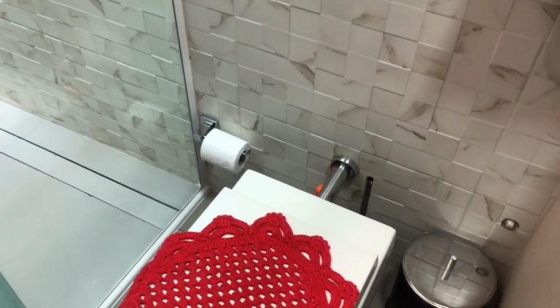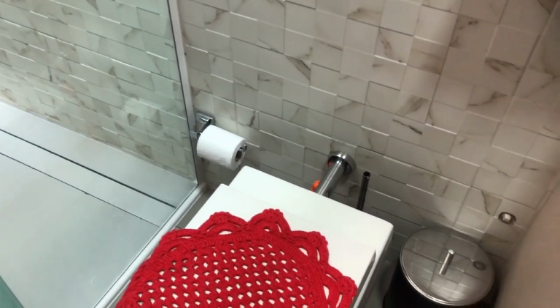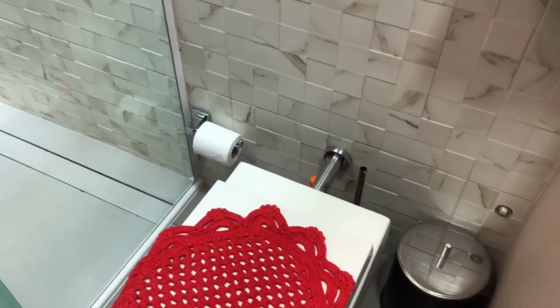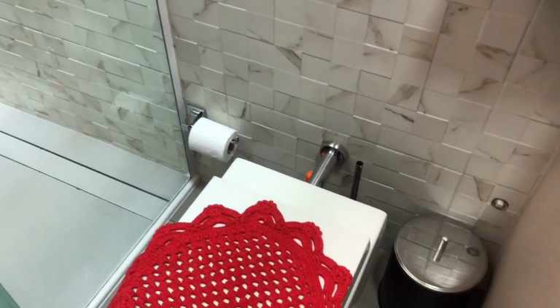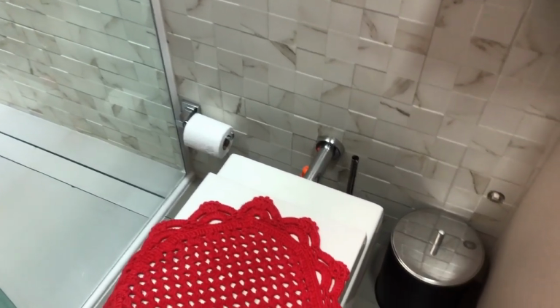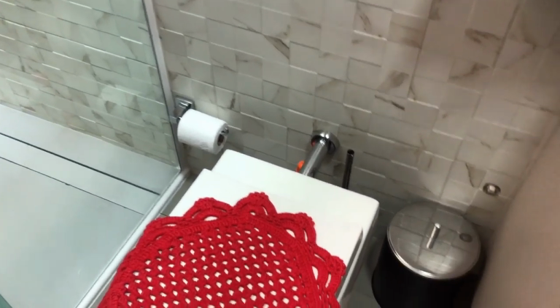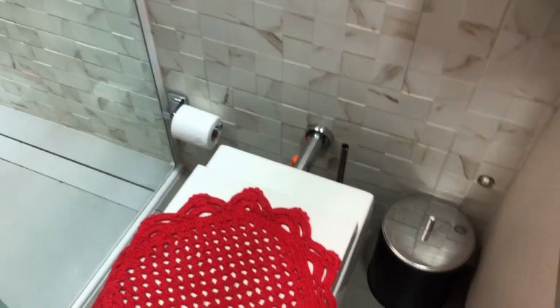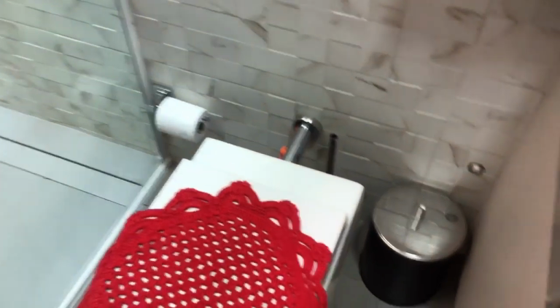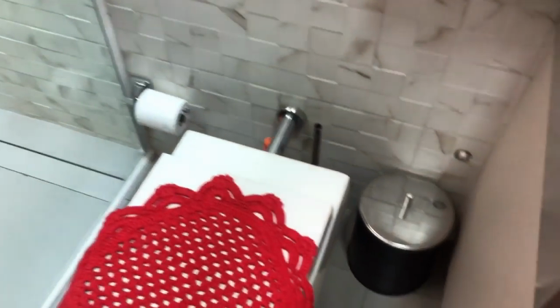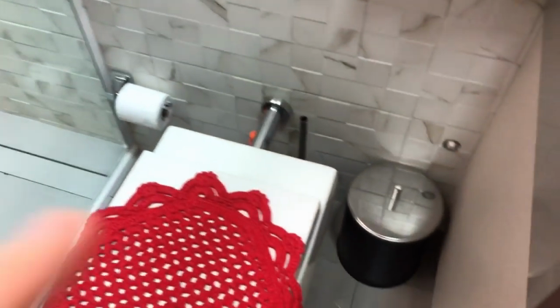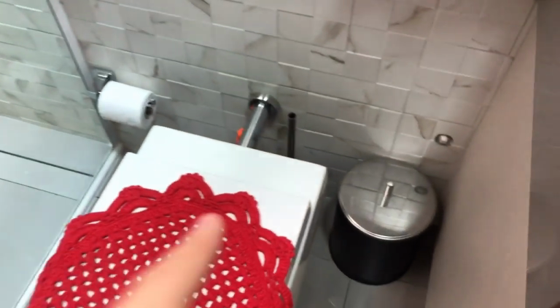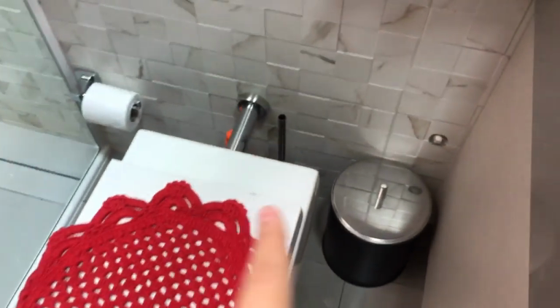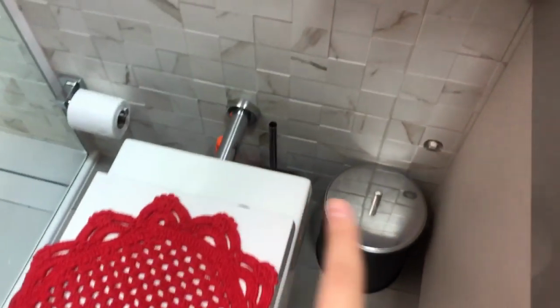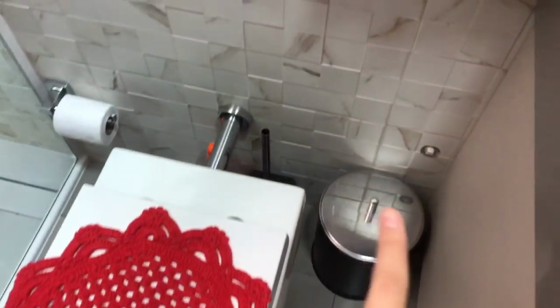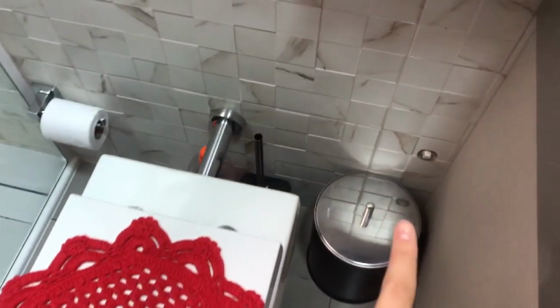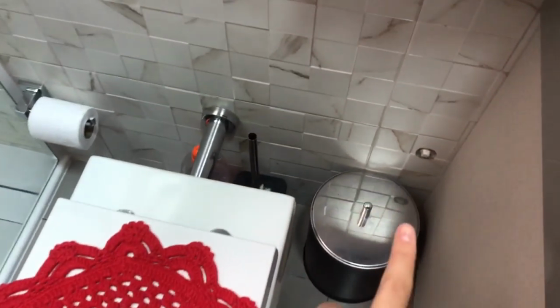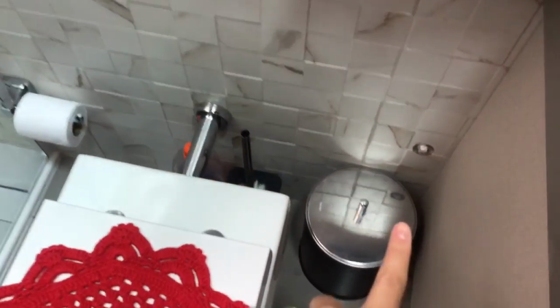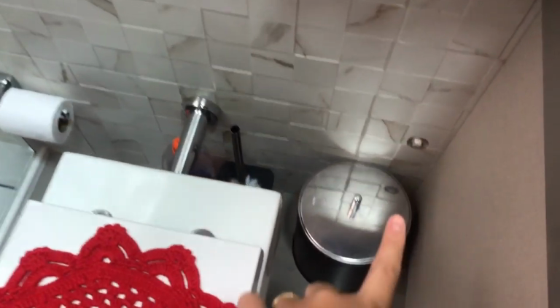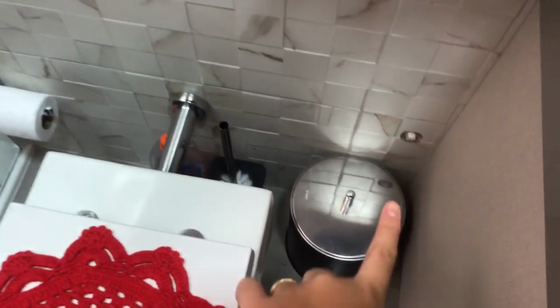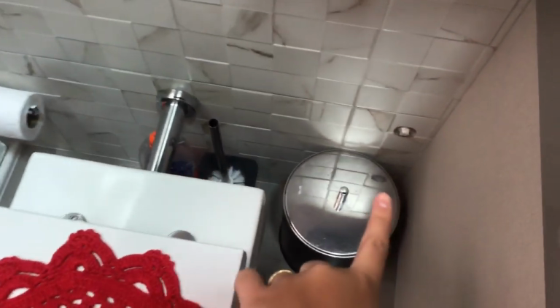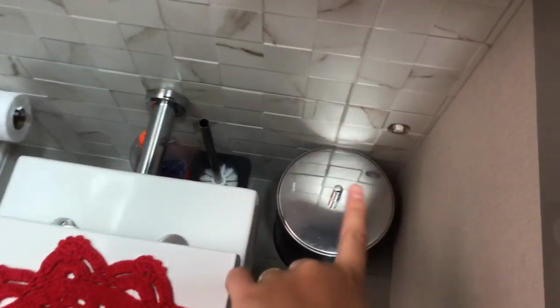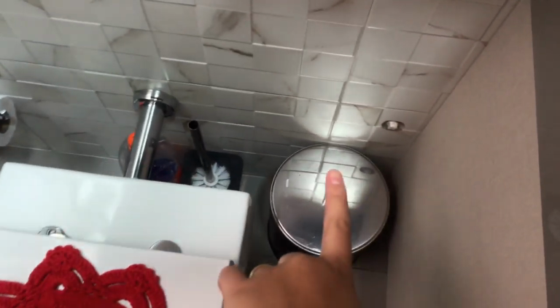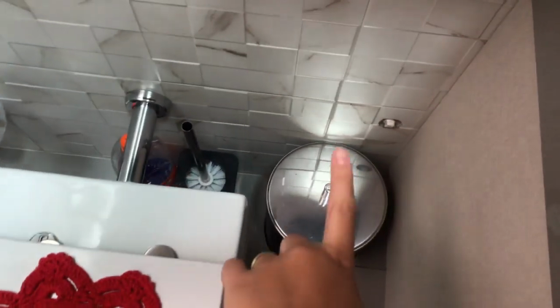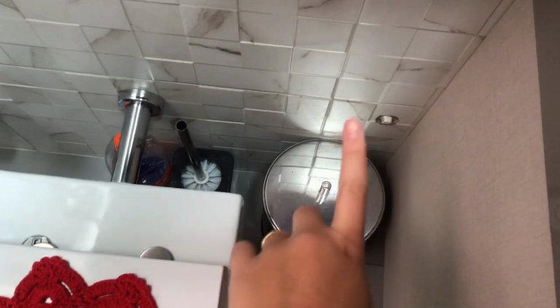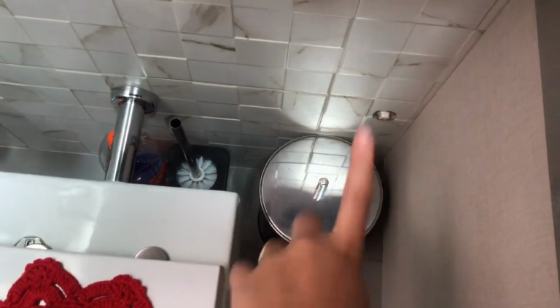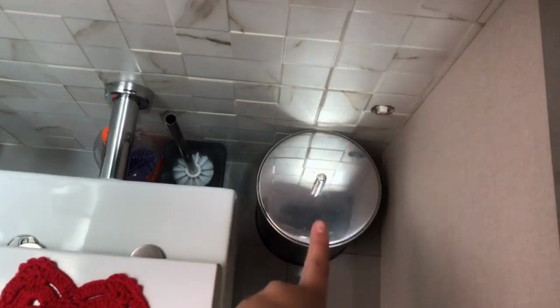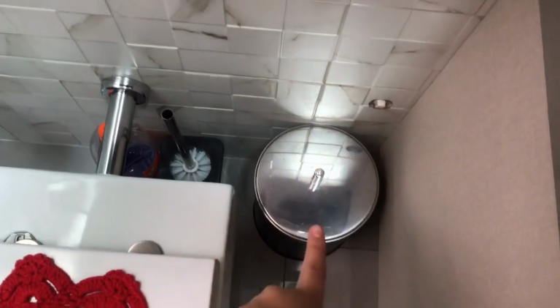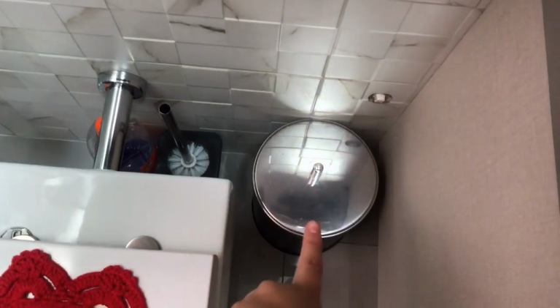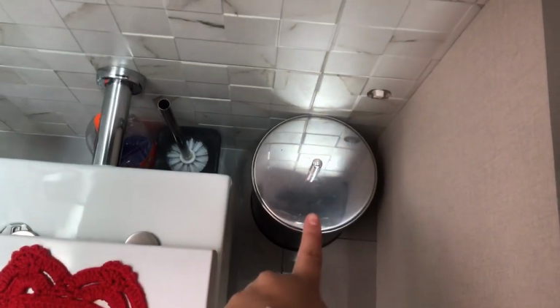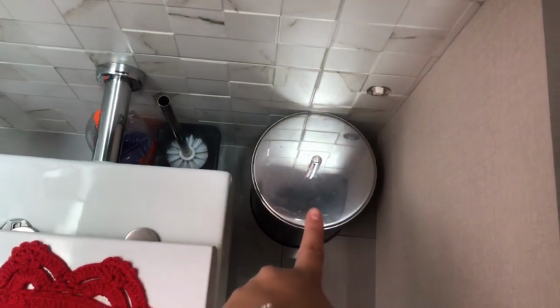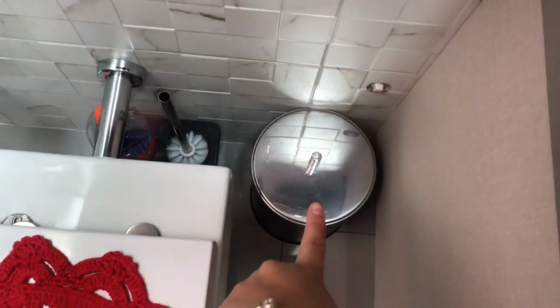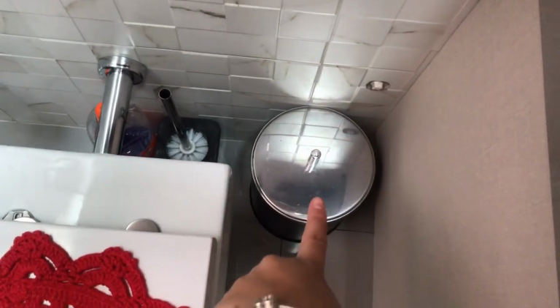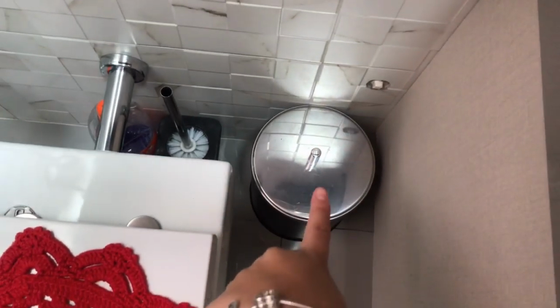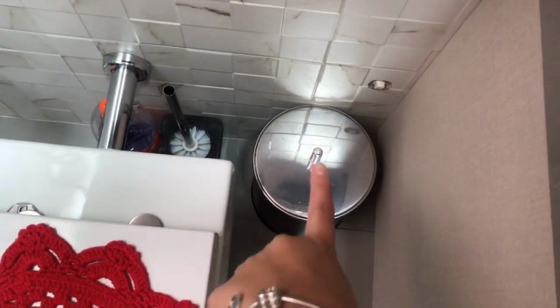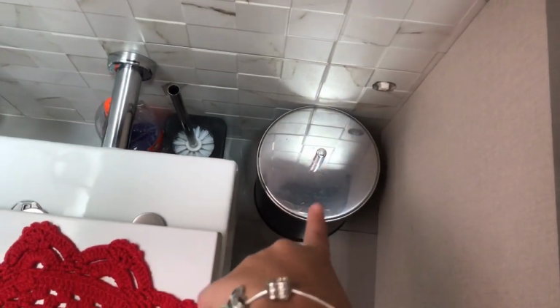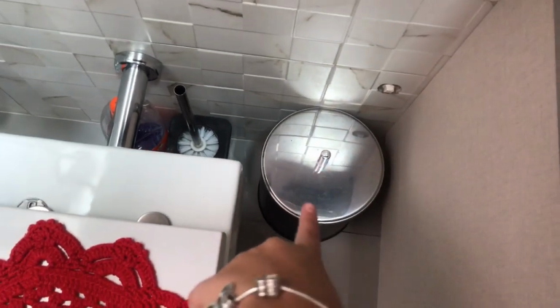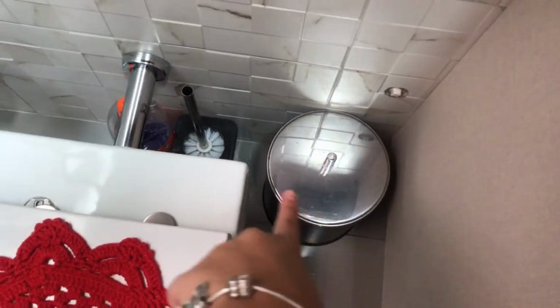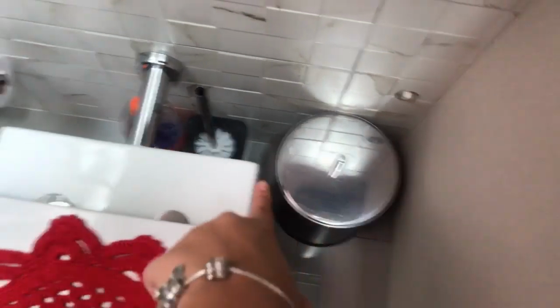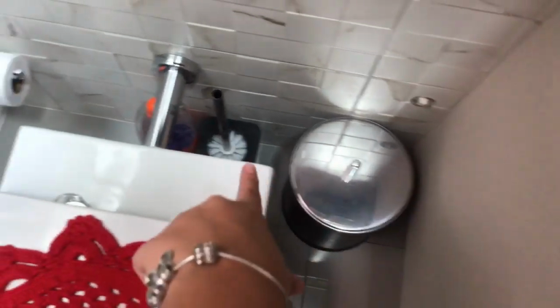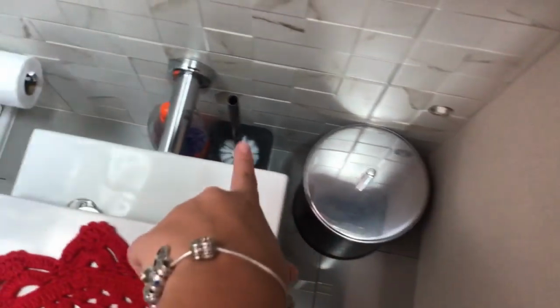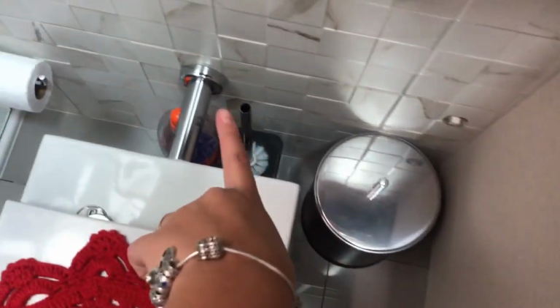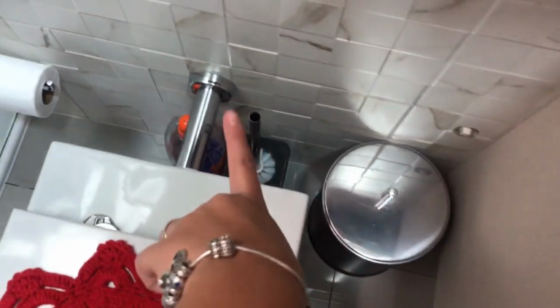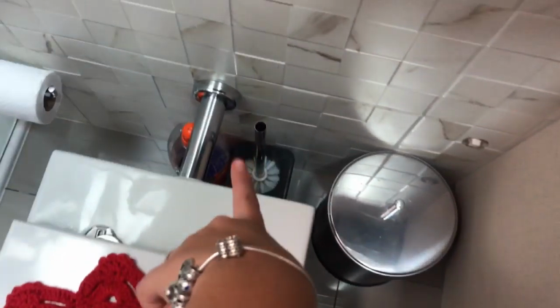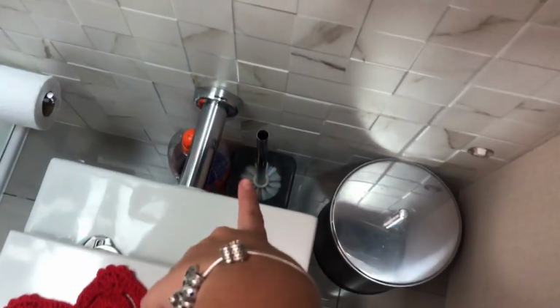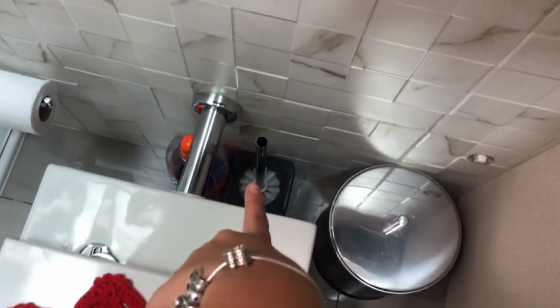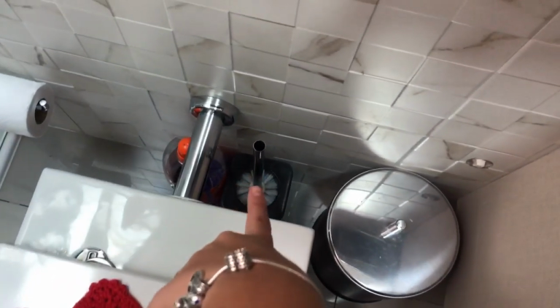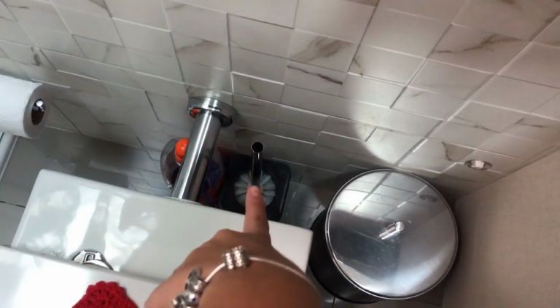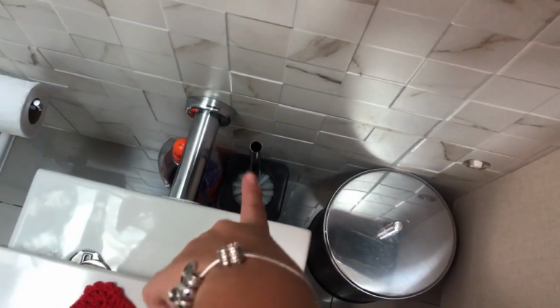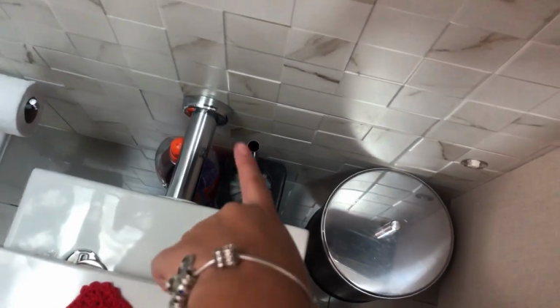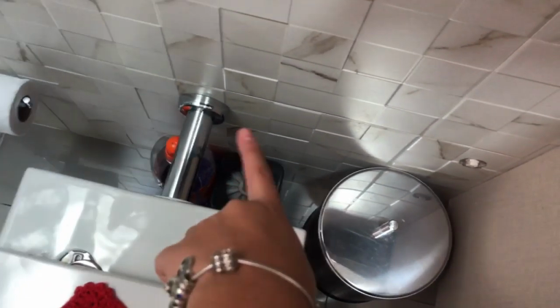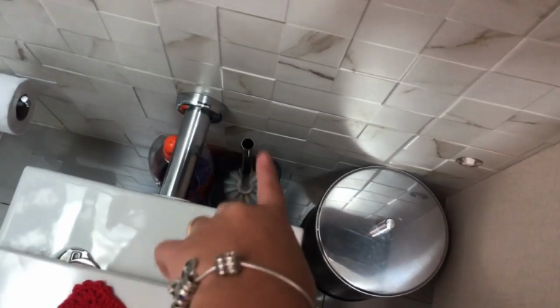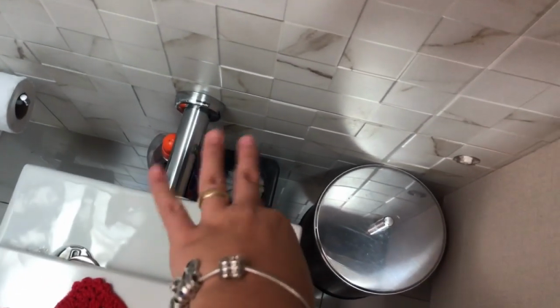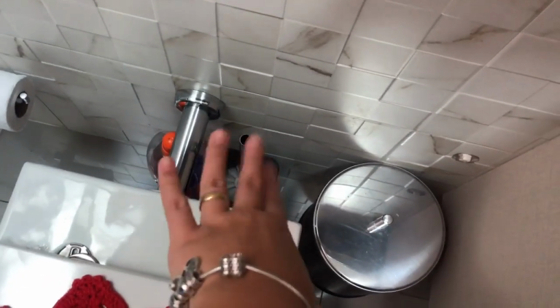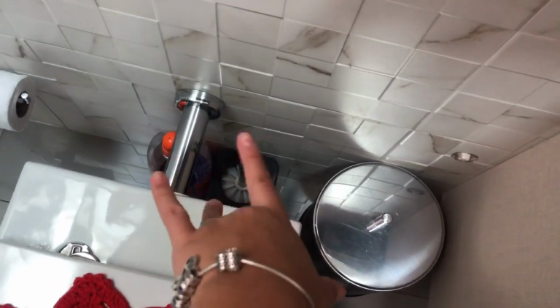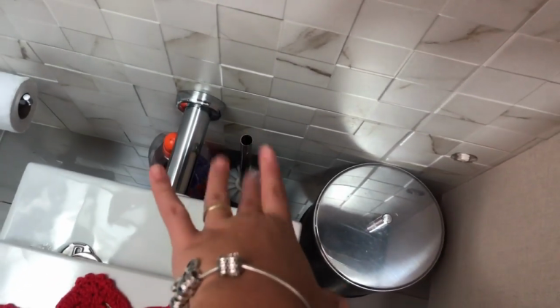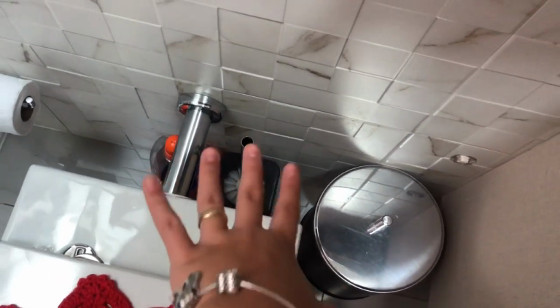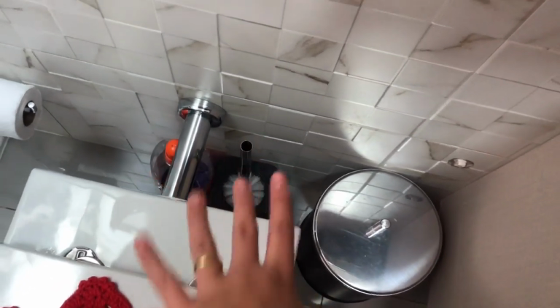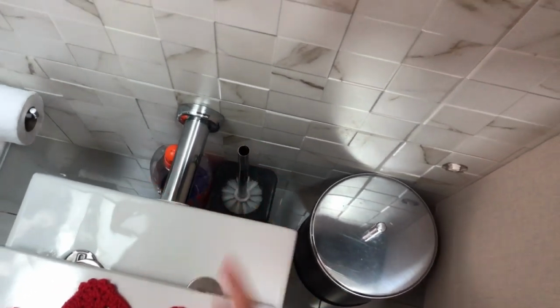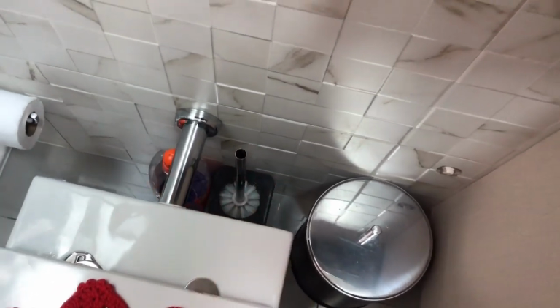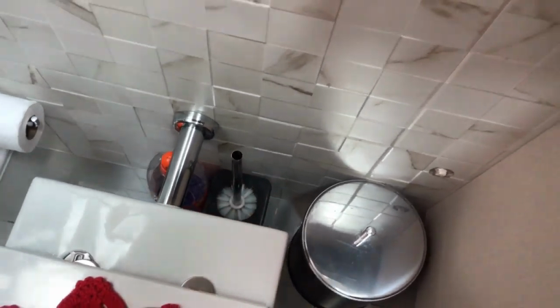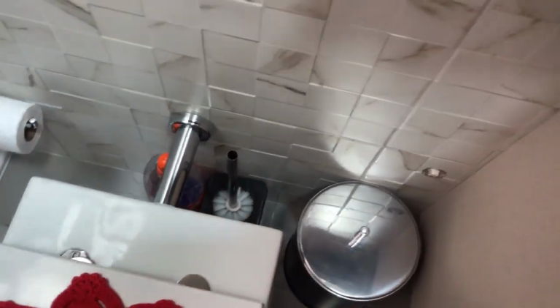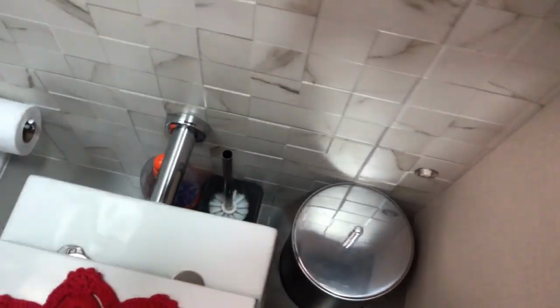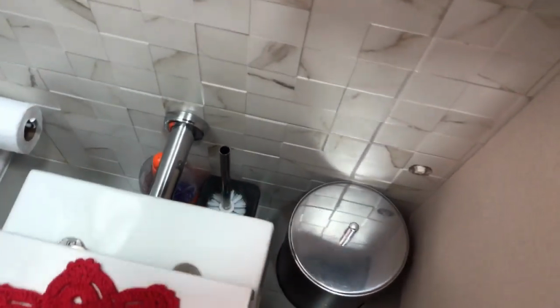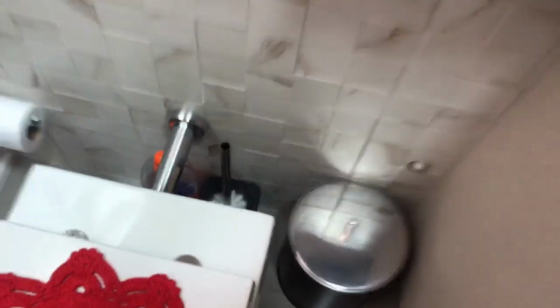I forgot to show you guys my lixo — it's here — and the thing to wash the bathroom. See you.